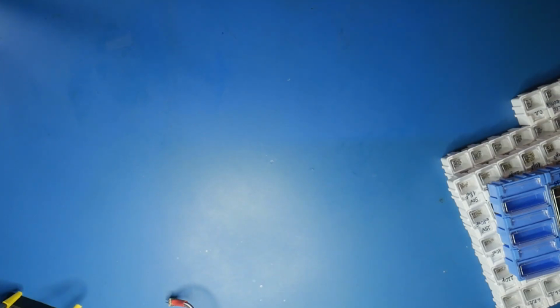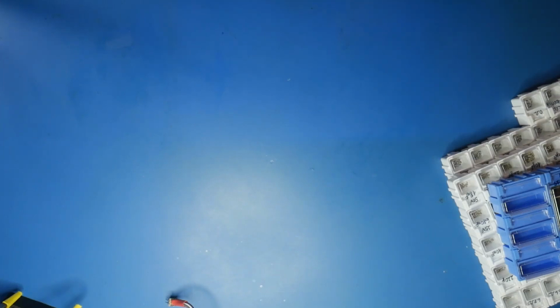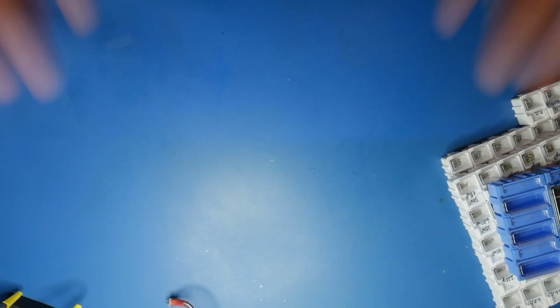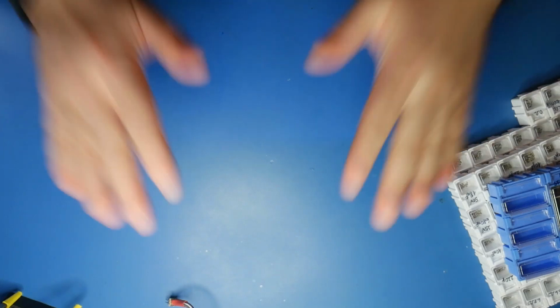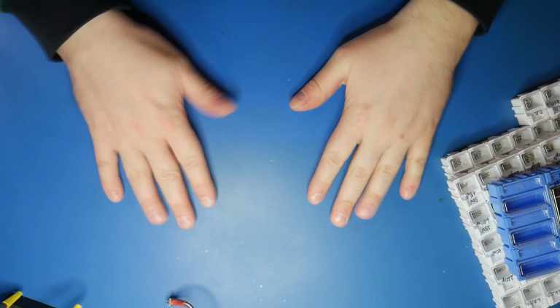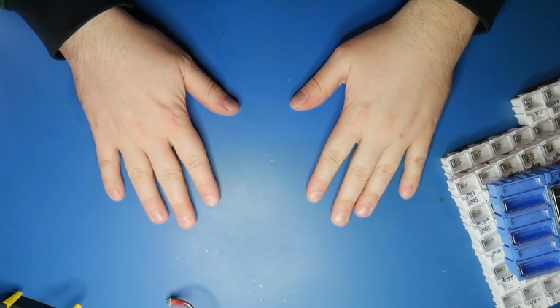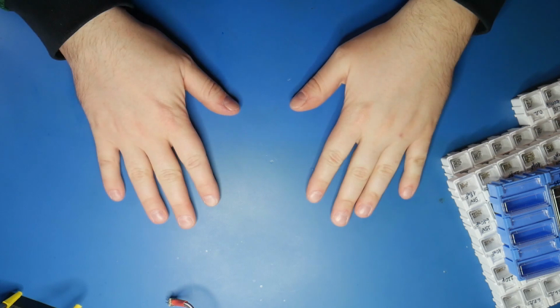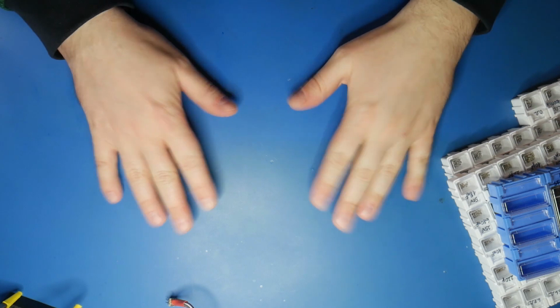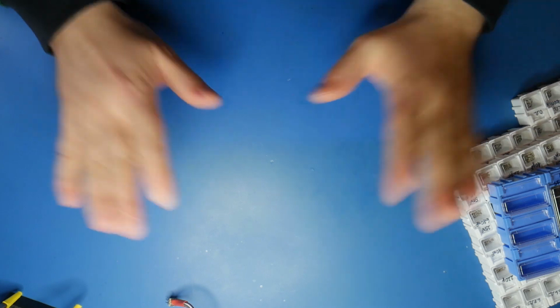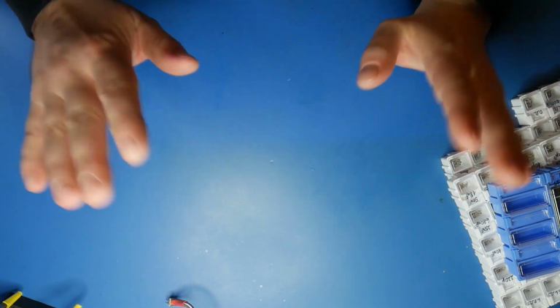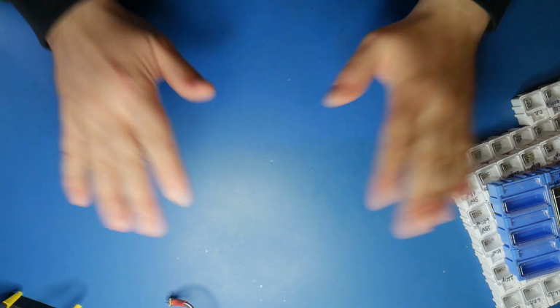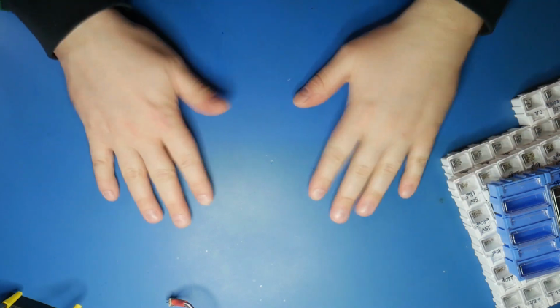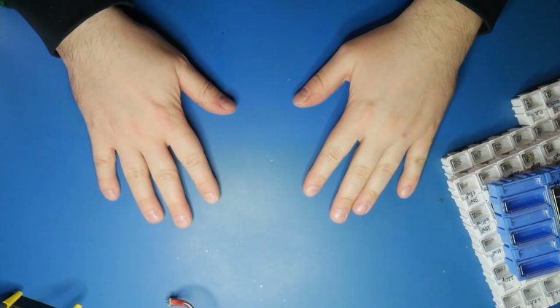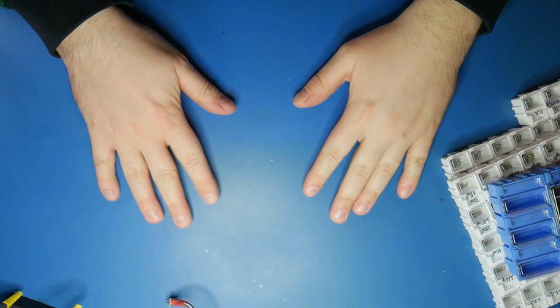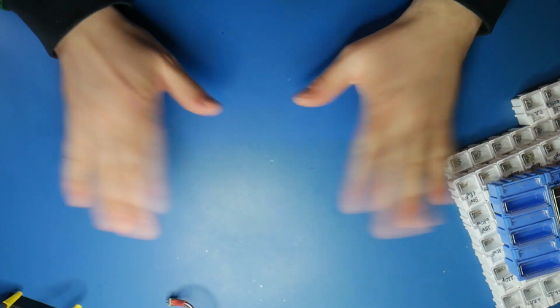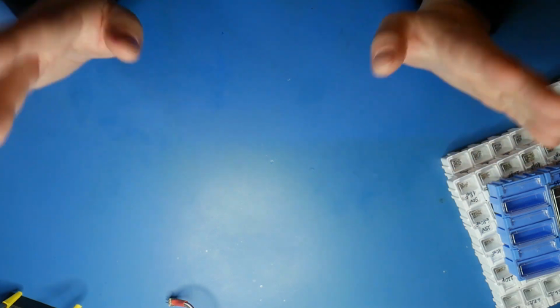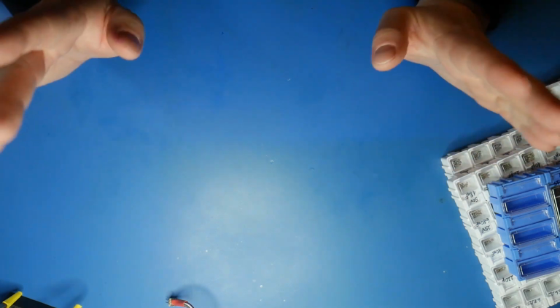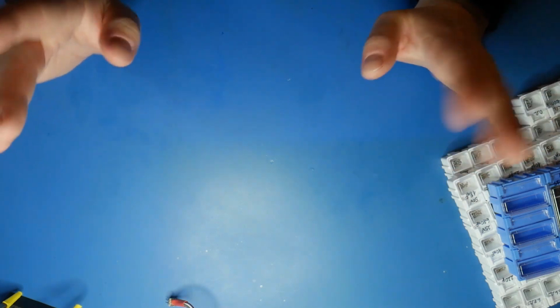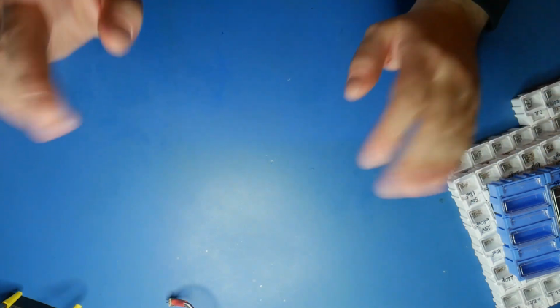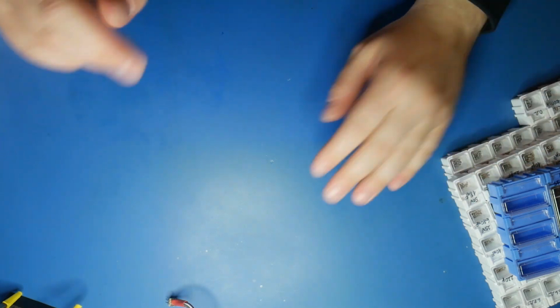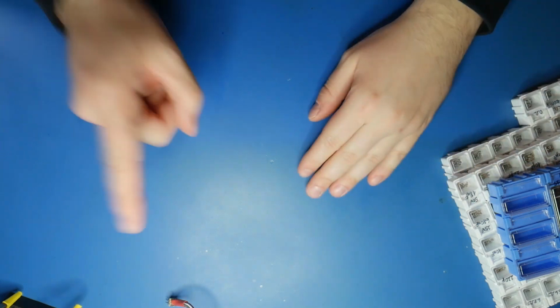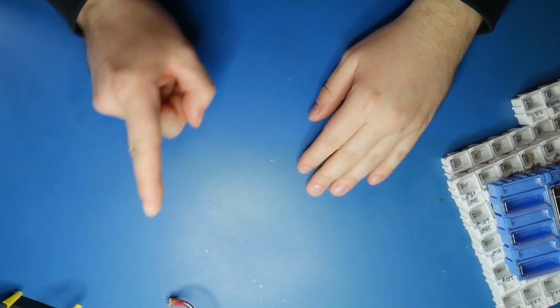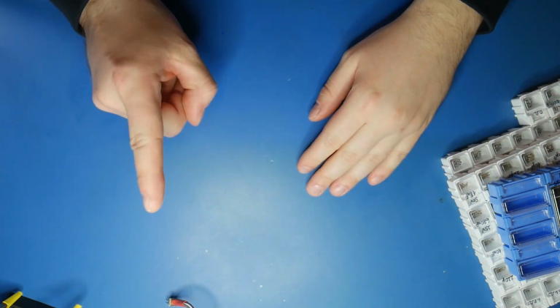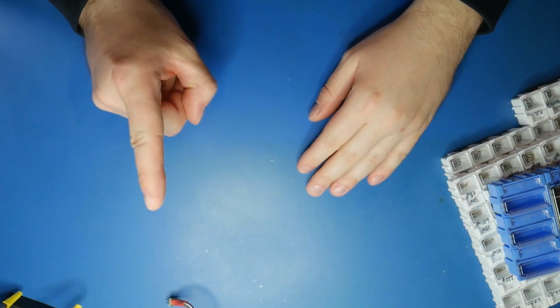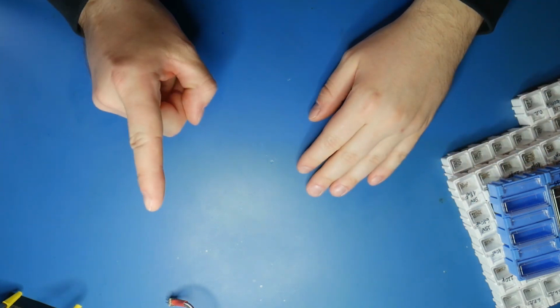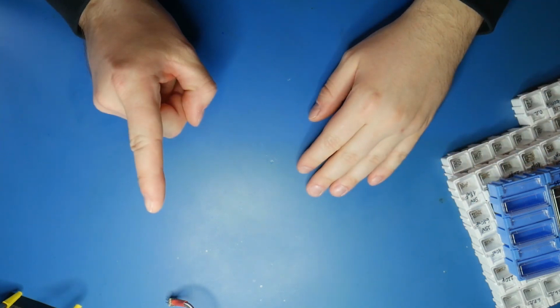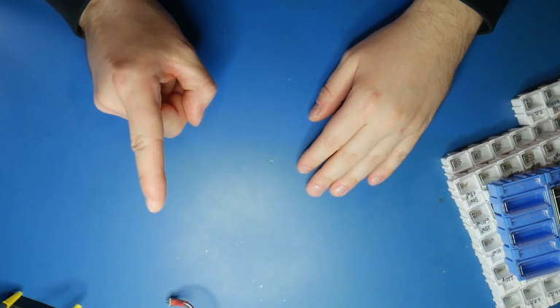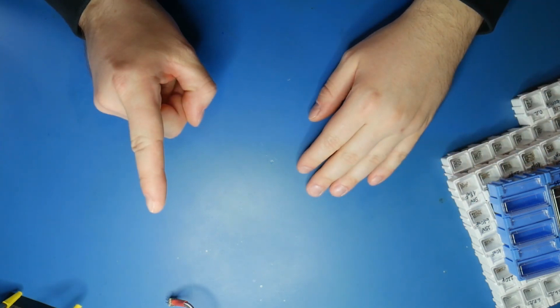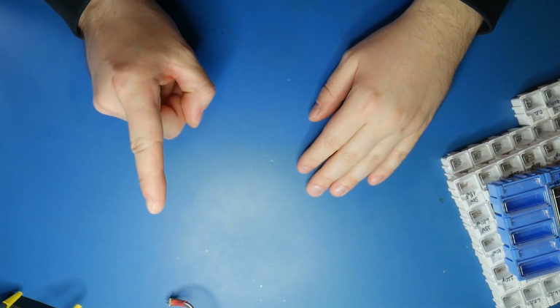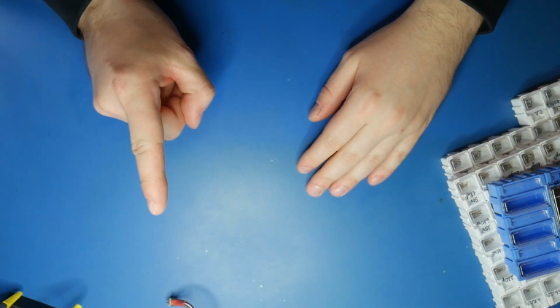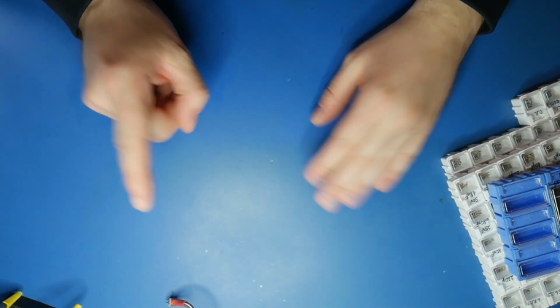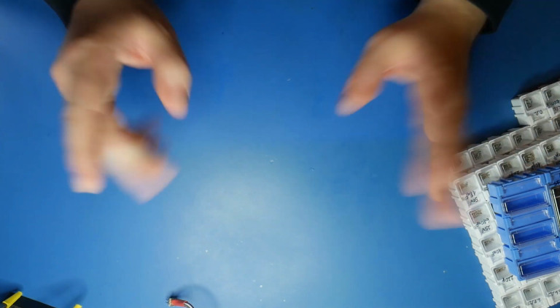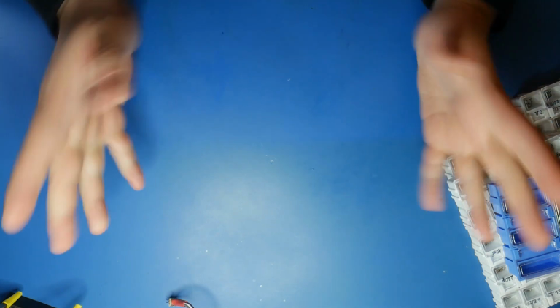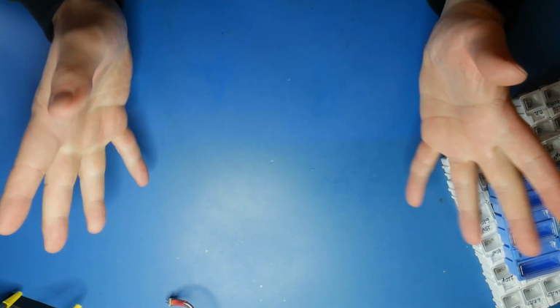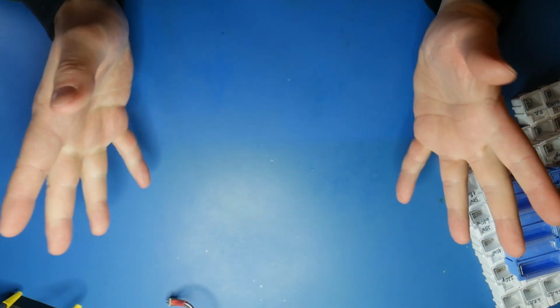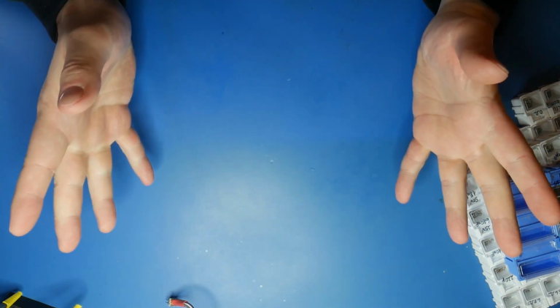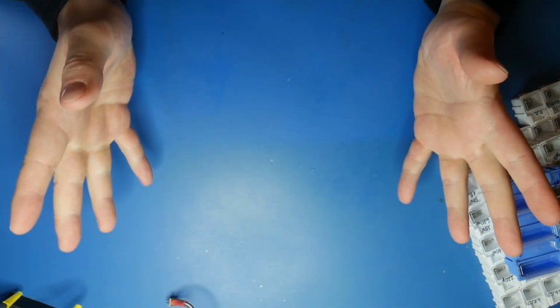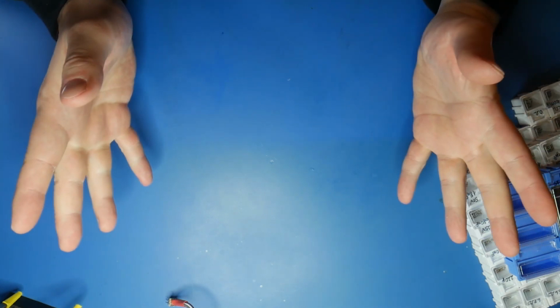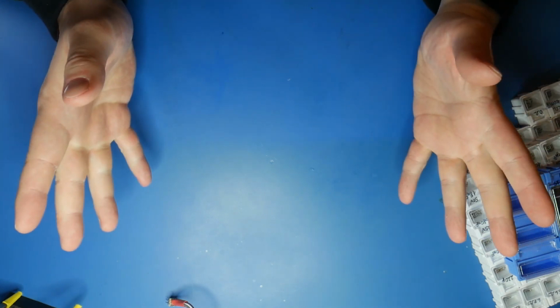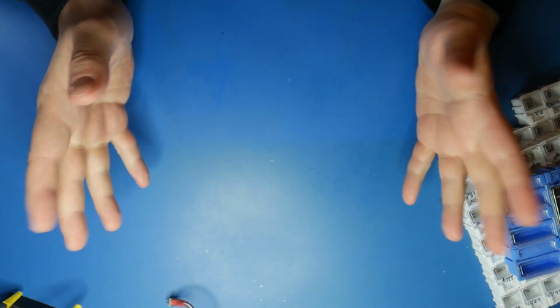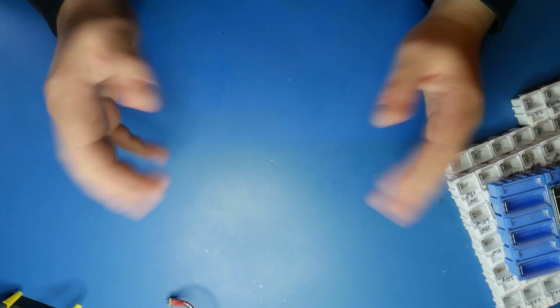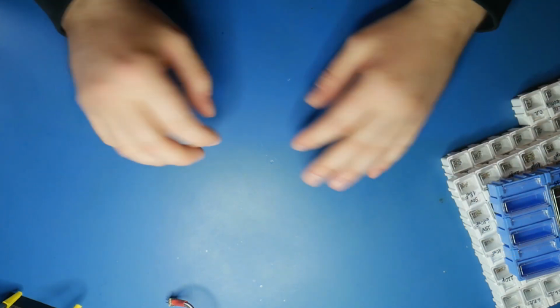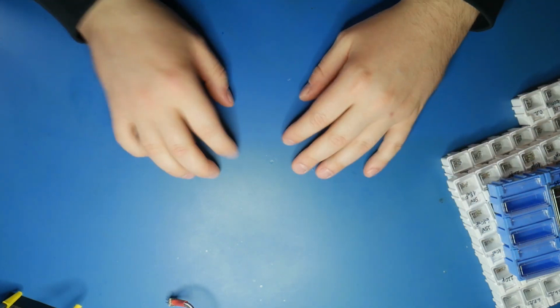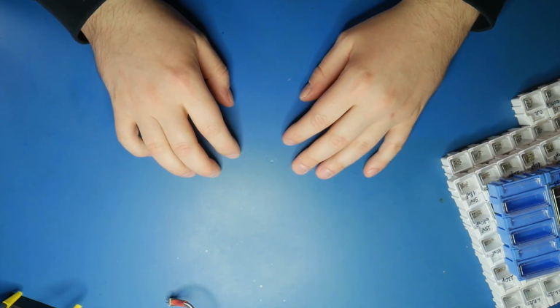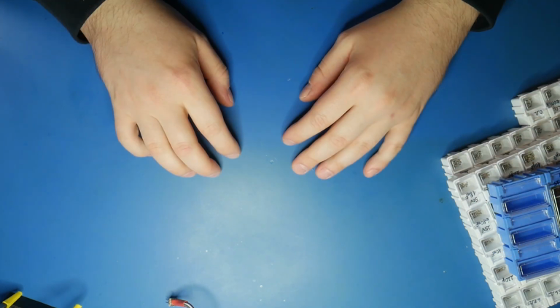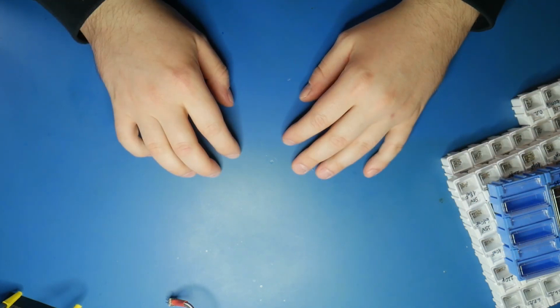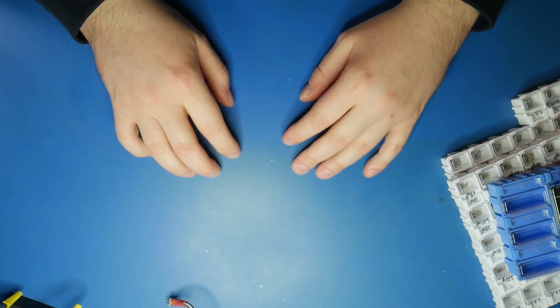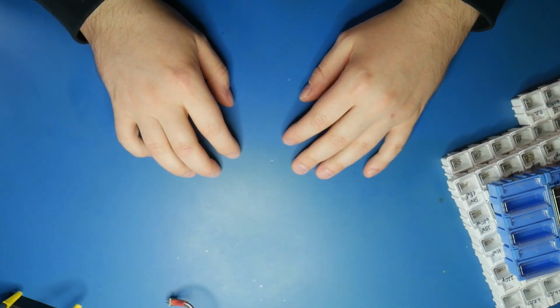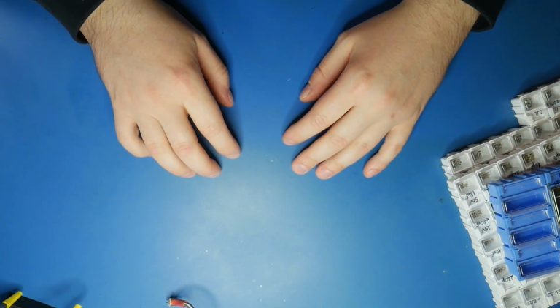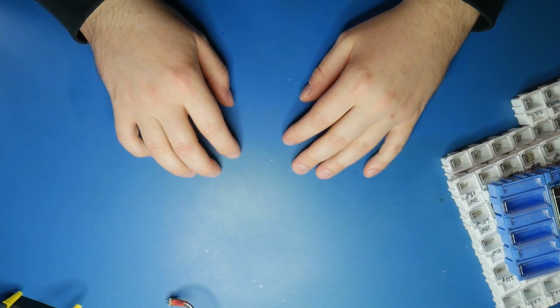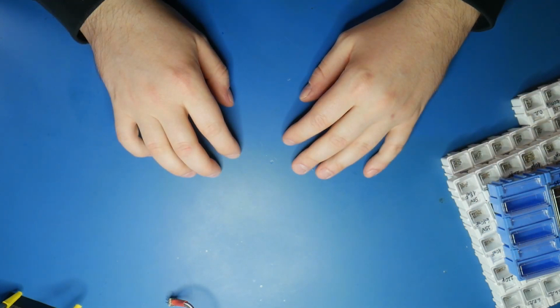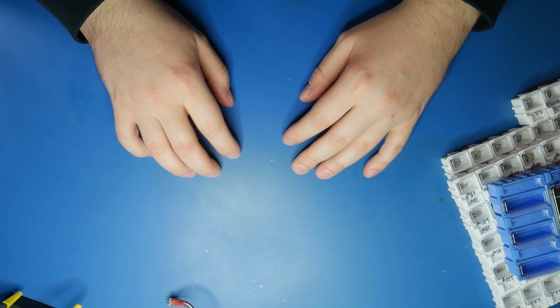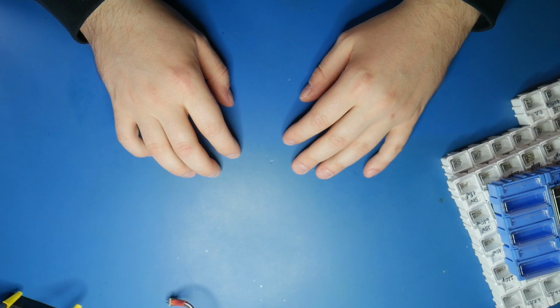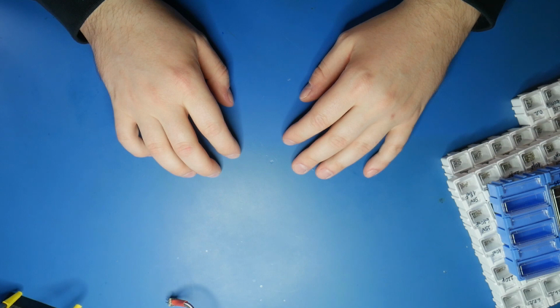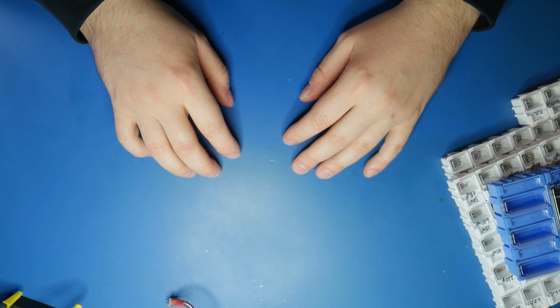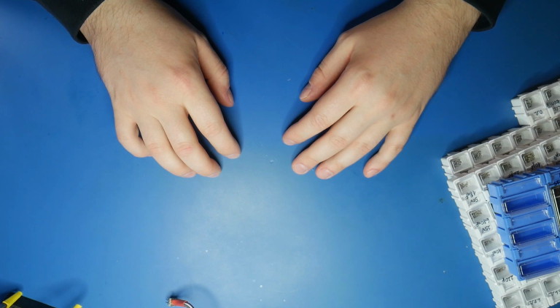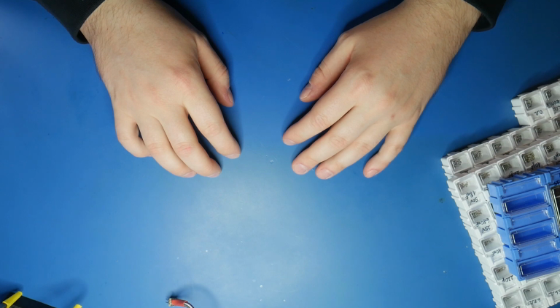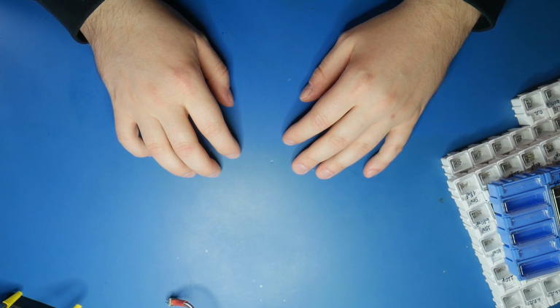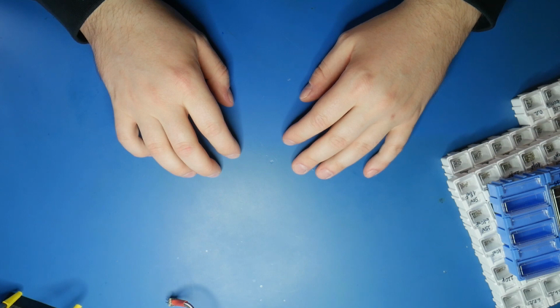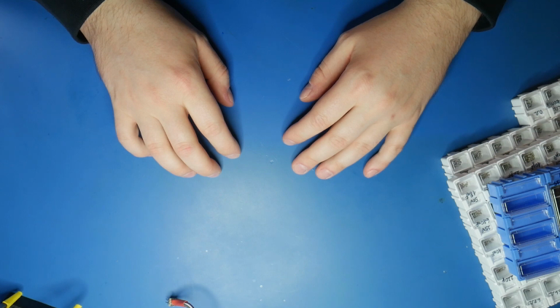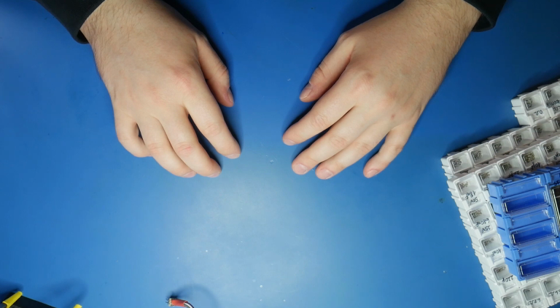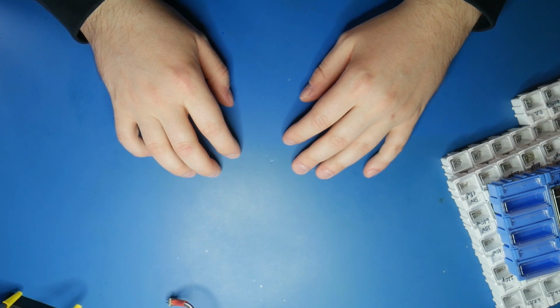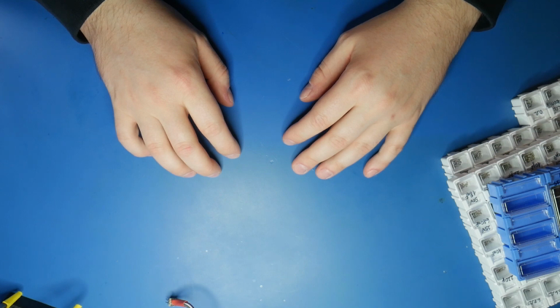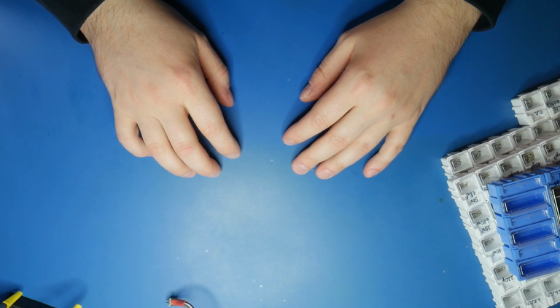Alright, enough with the small talk. It's now PCB assembly time. Shall we go? Okay, let's start.